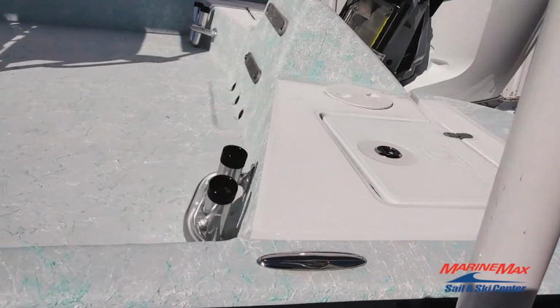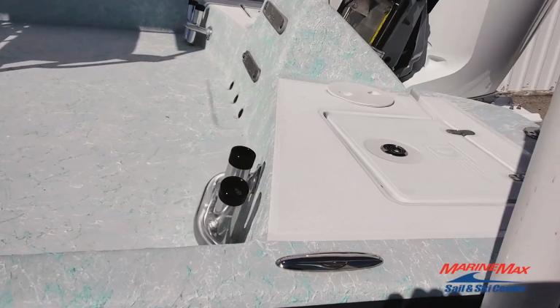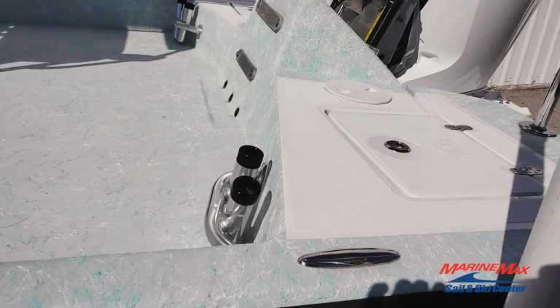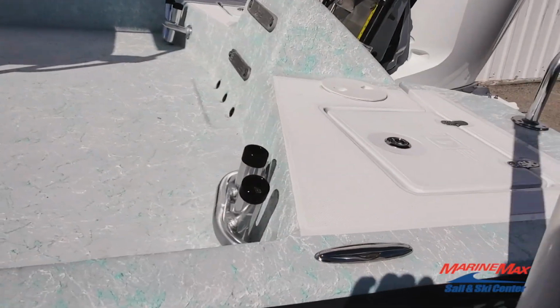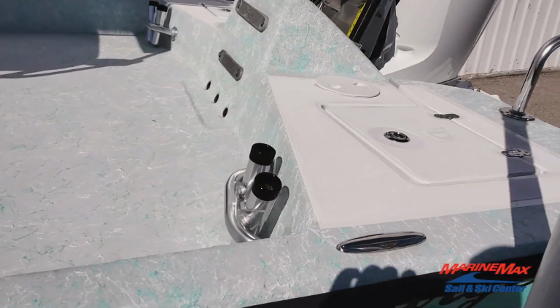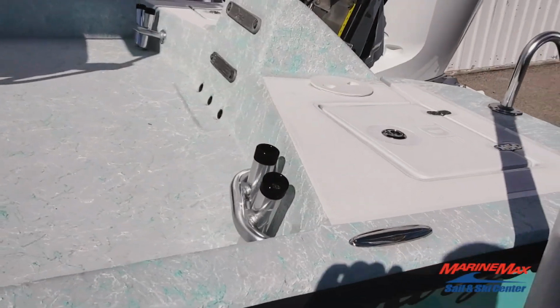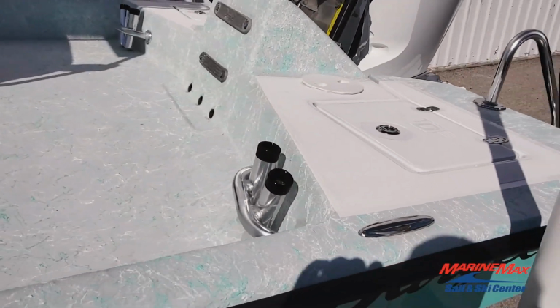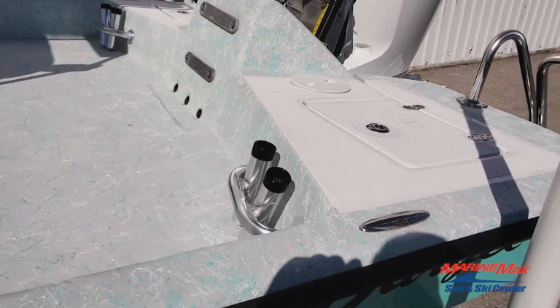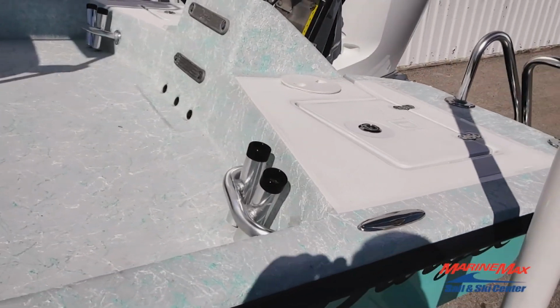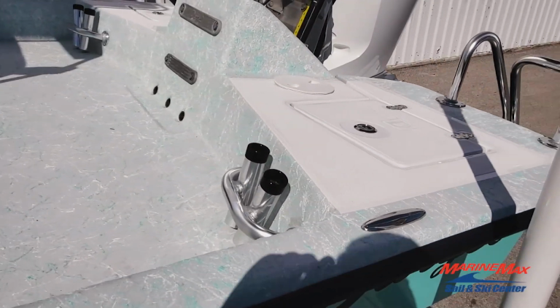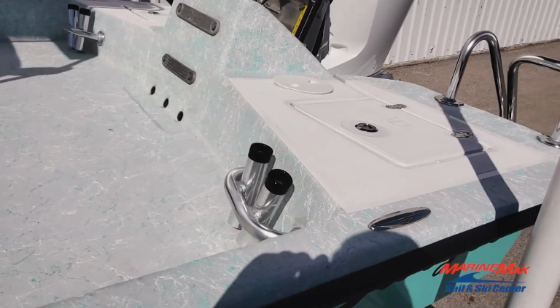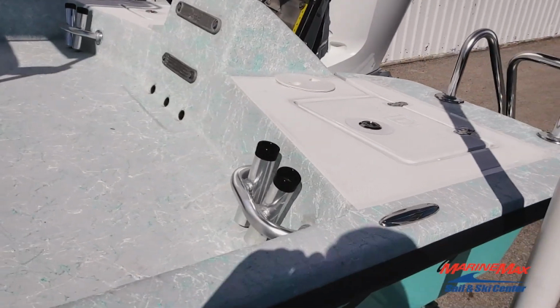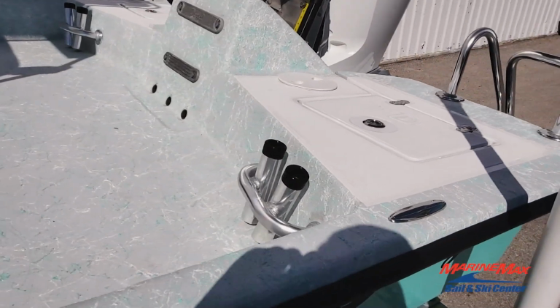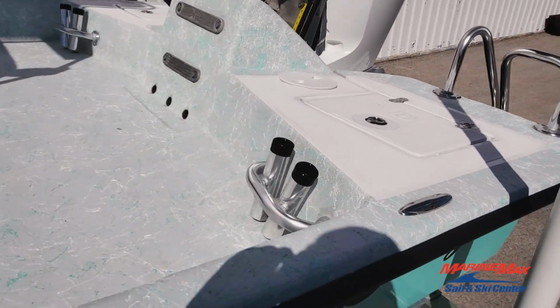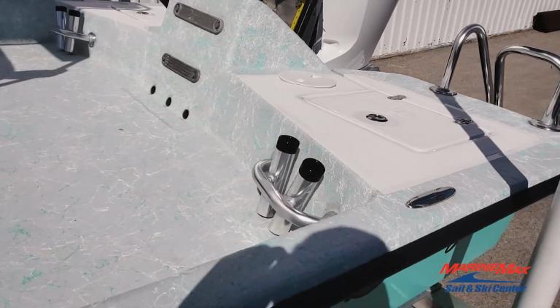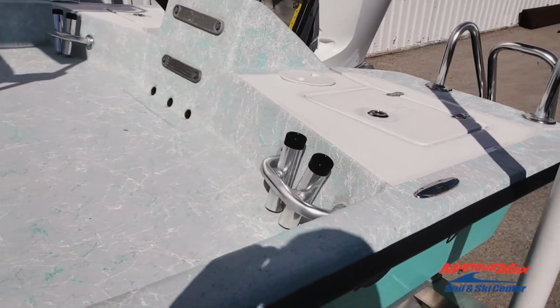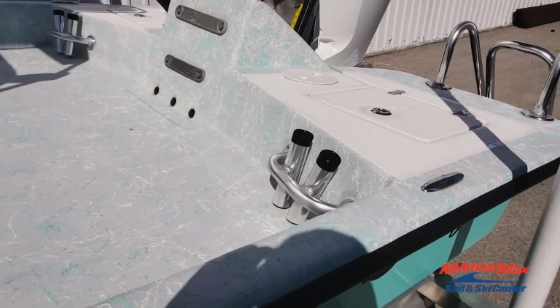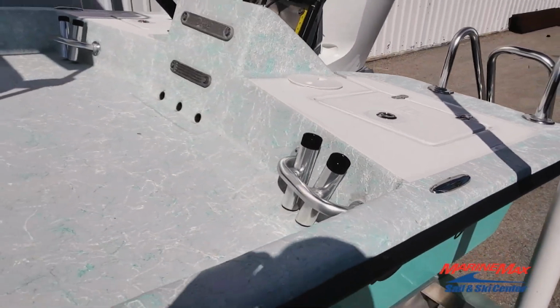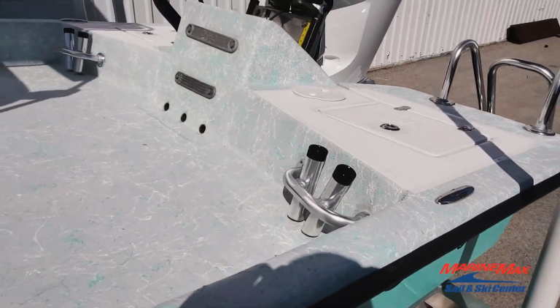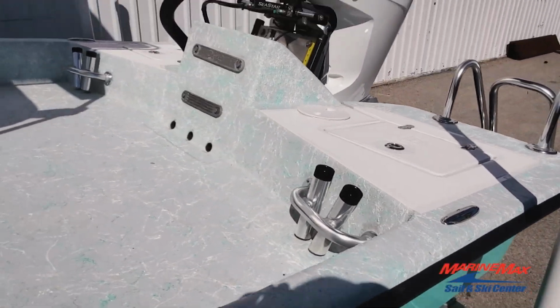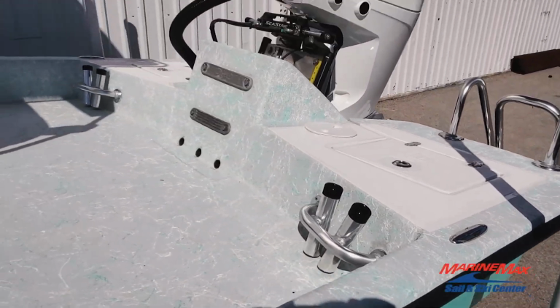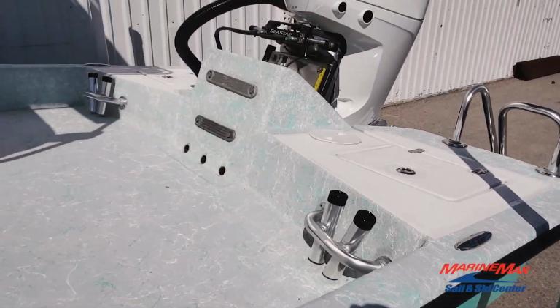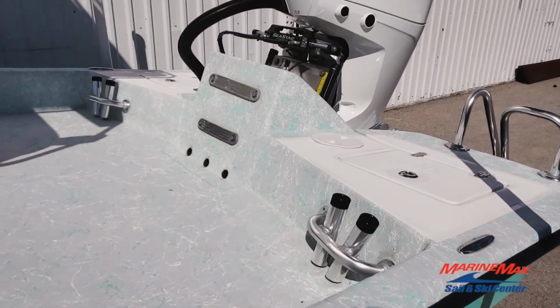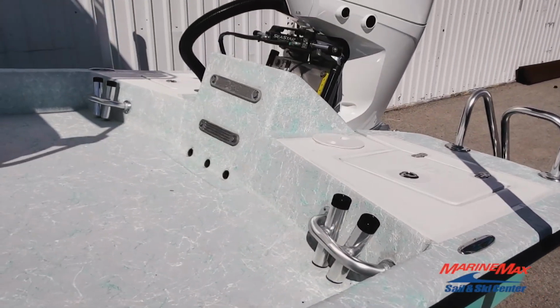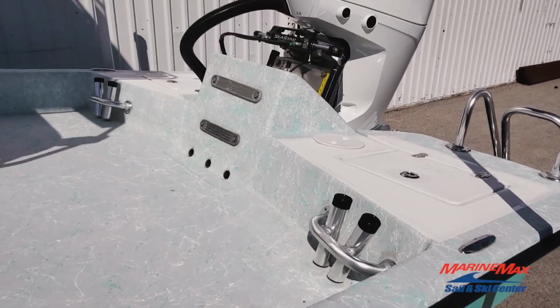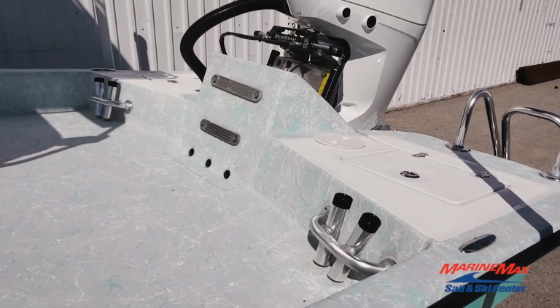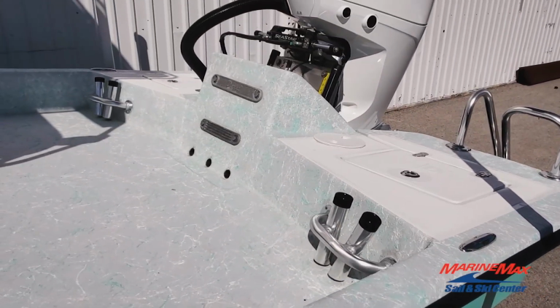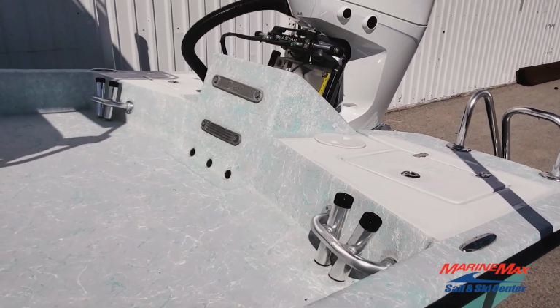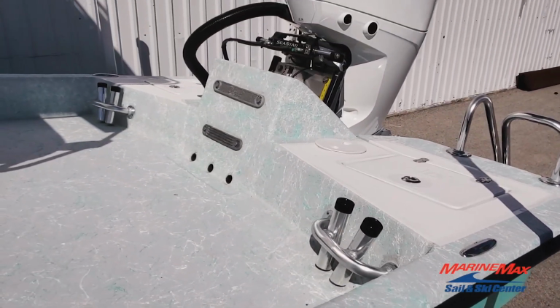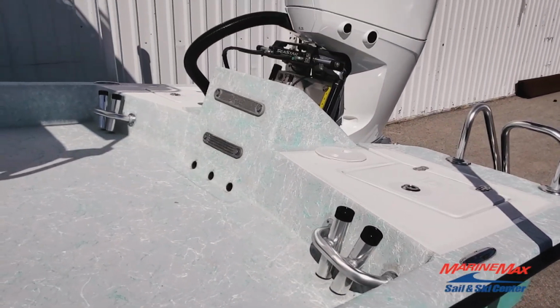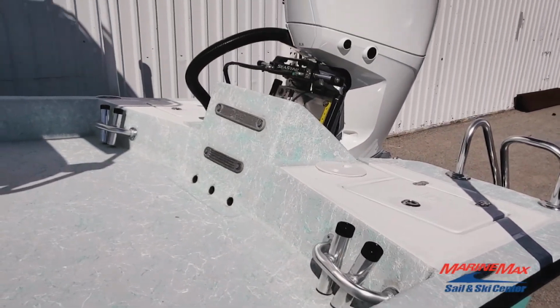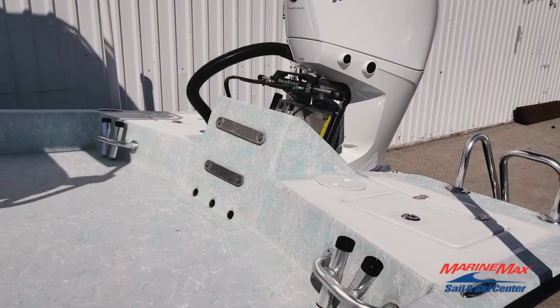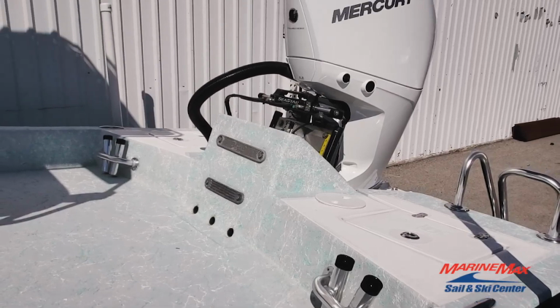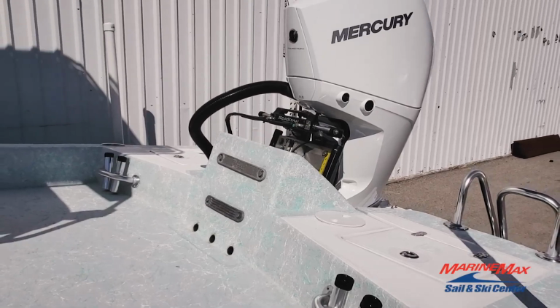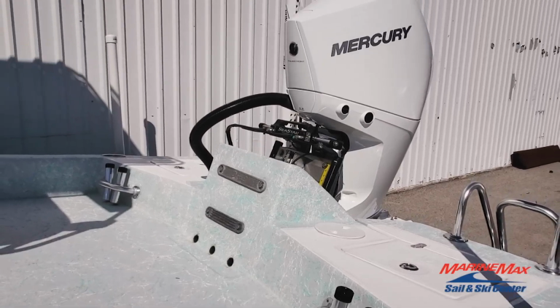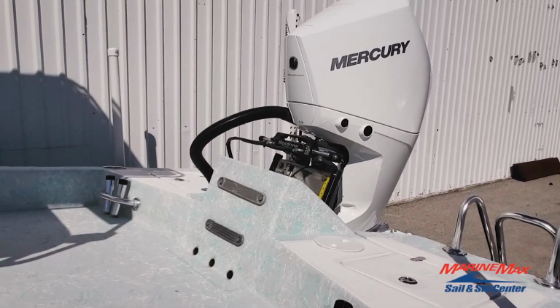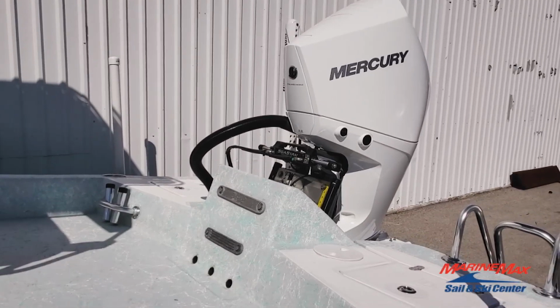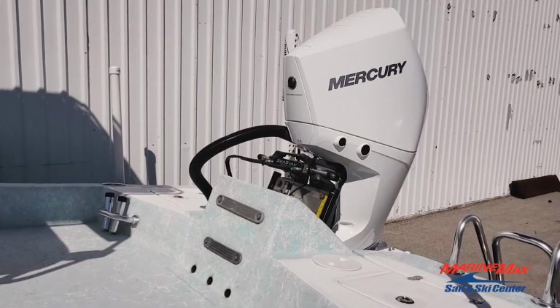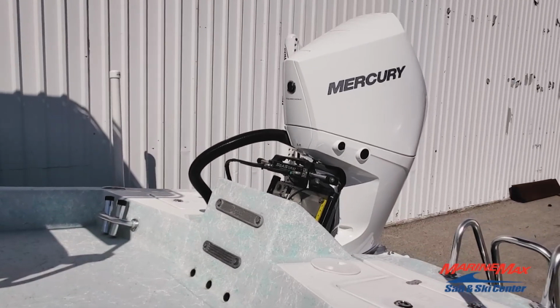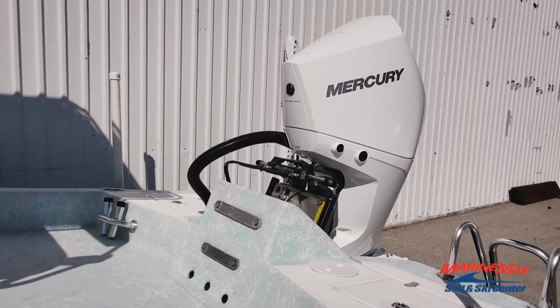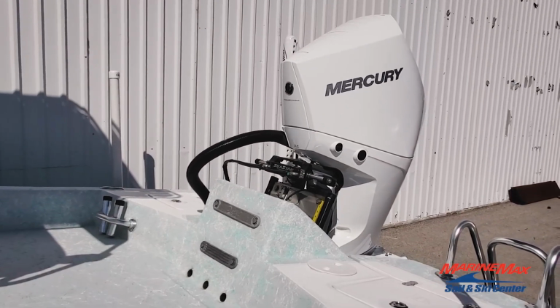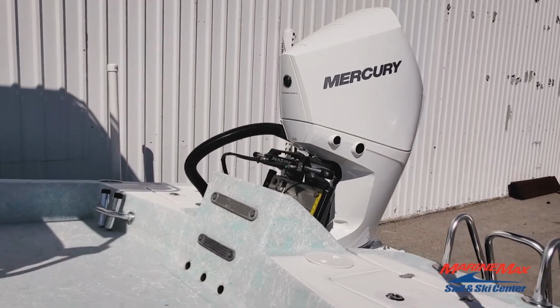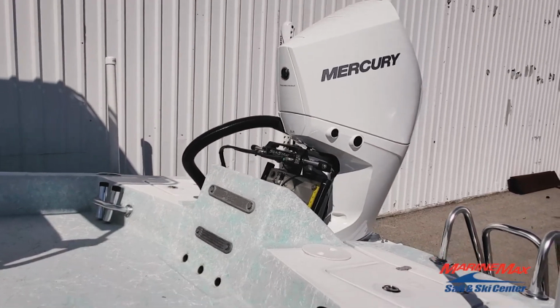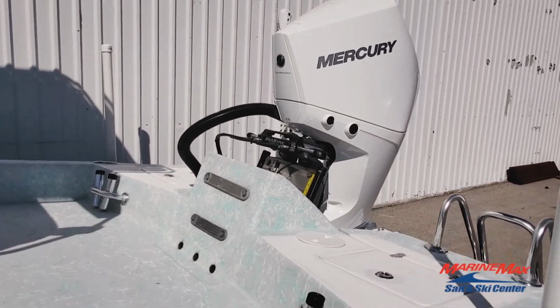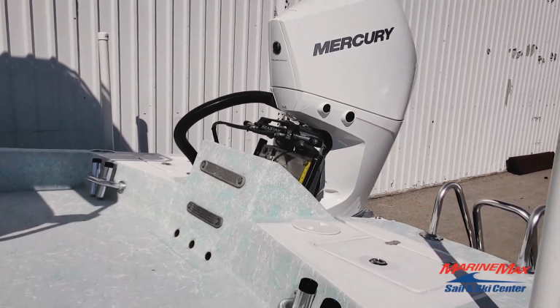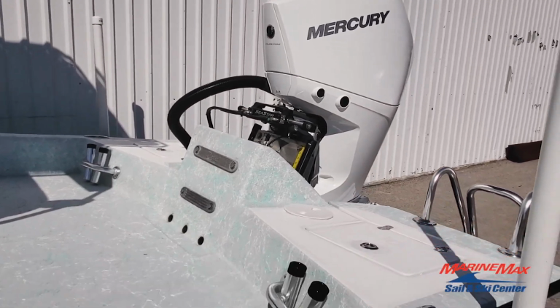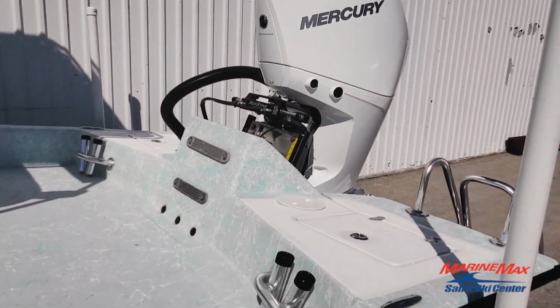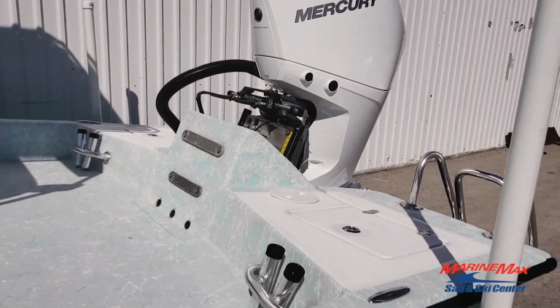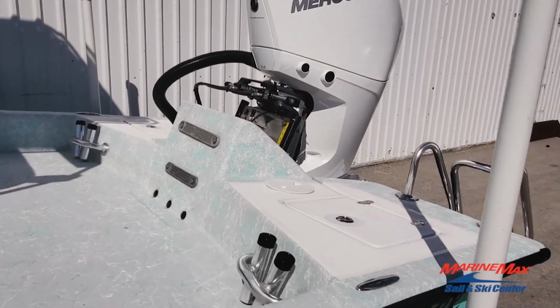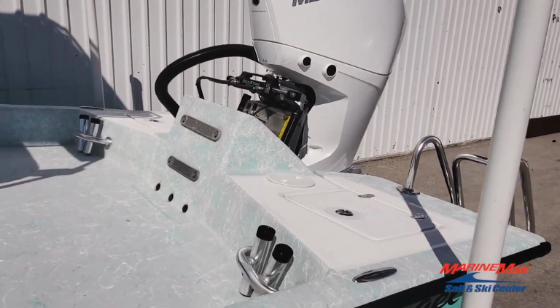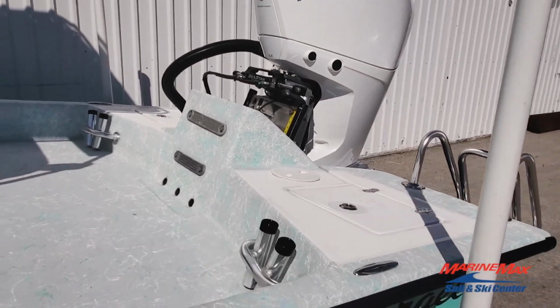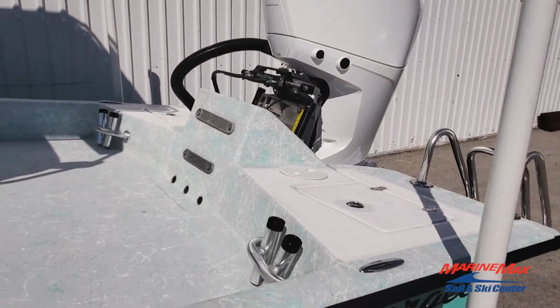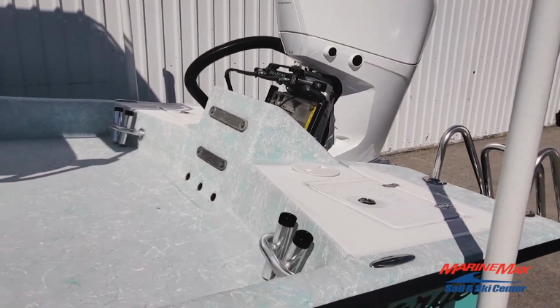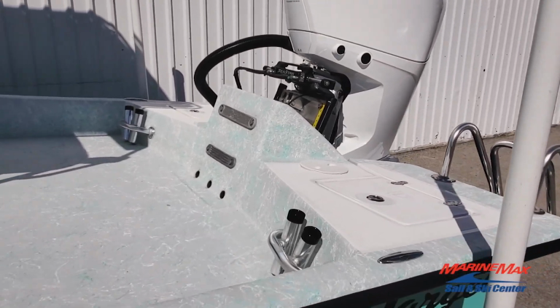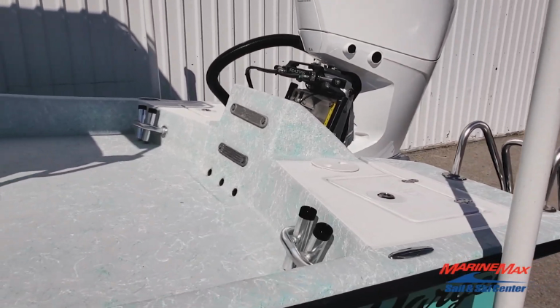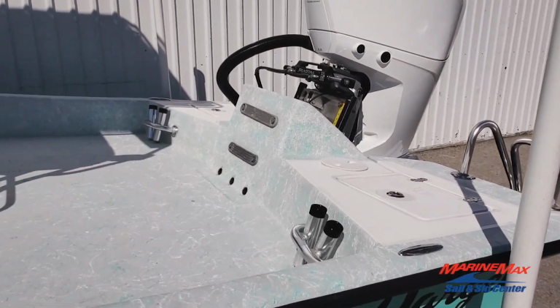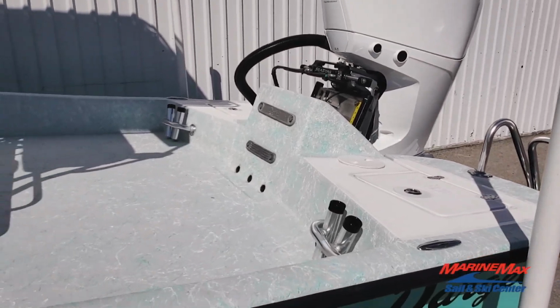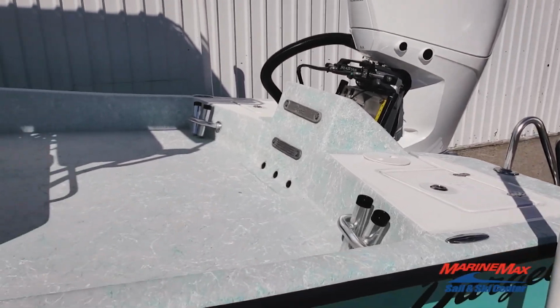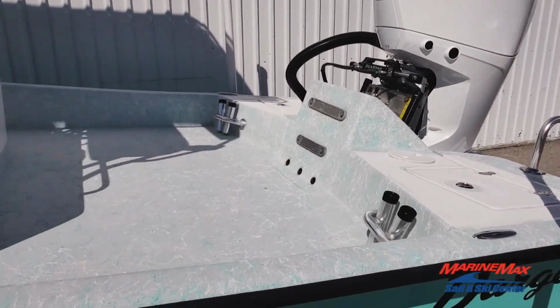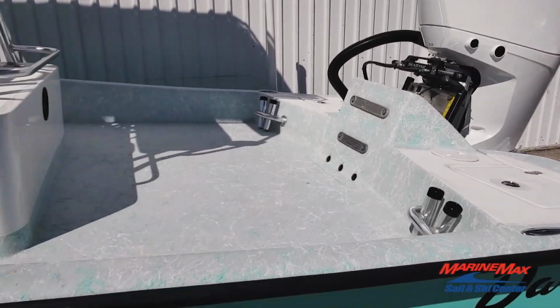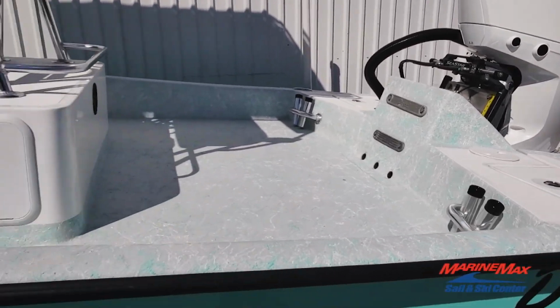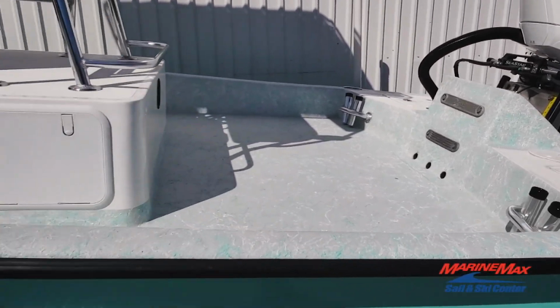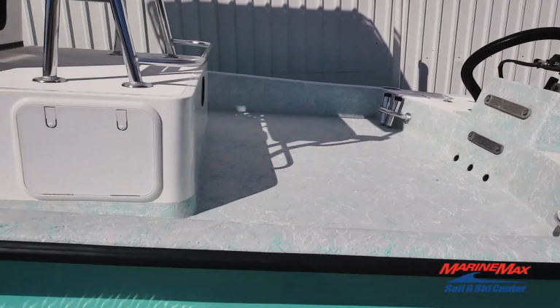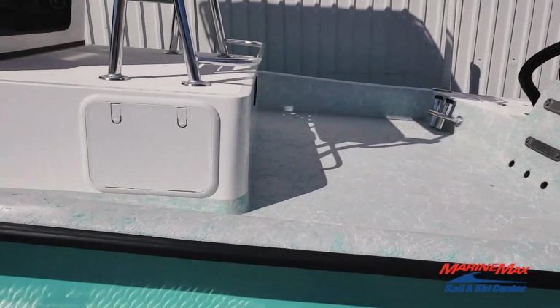Got the rear trolling rod holders here — handy to have if you are going to head offshore and run some trolling action. You've got that option.